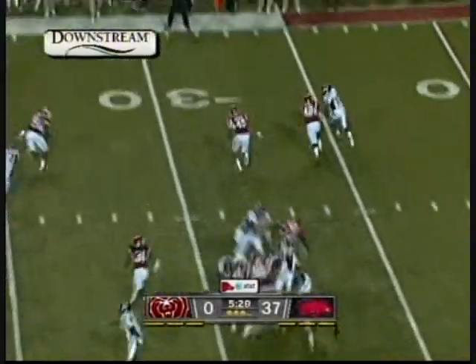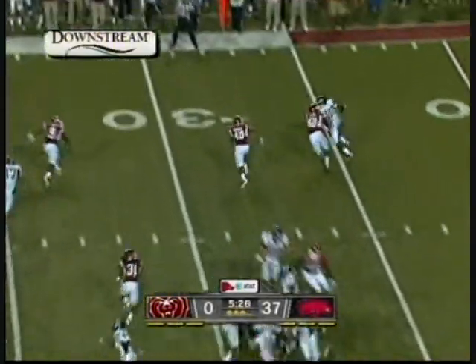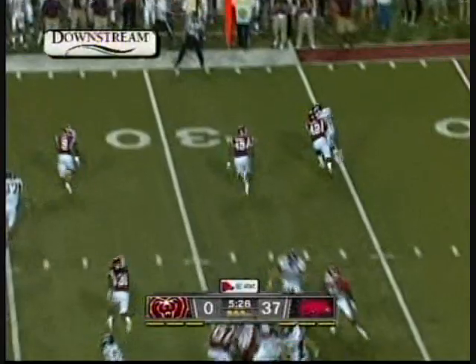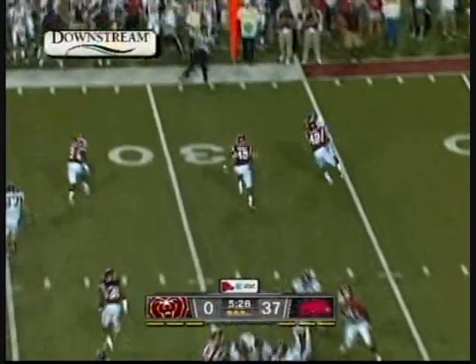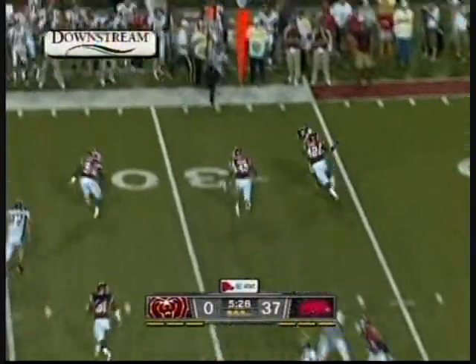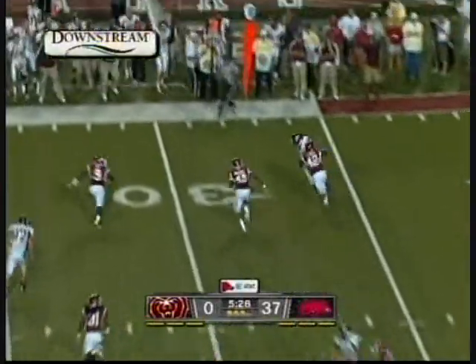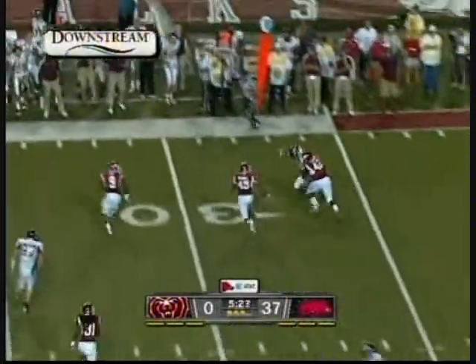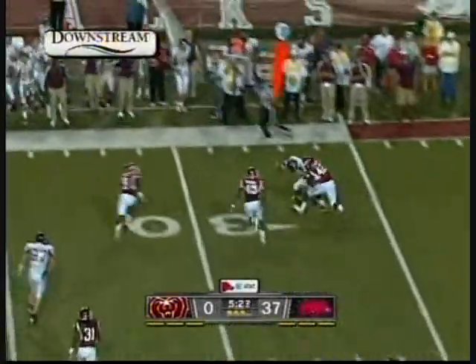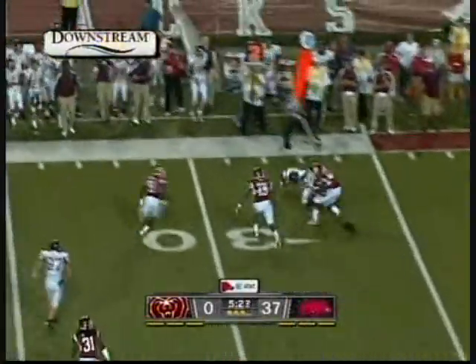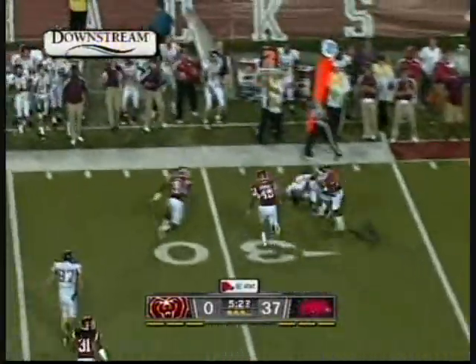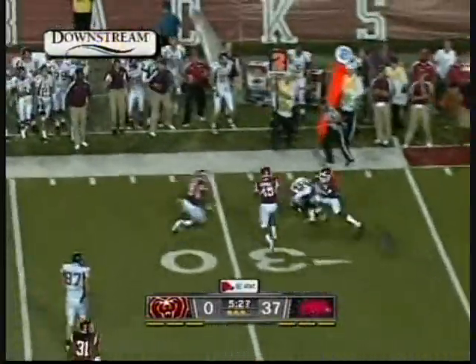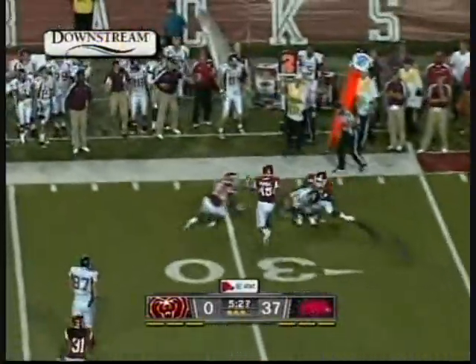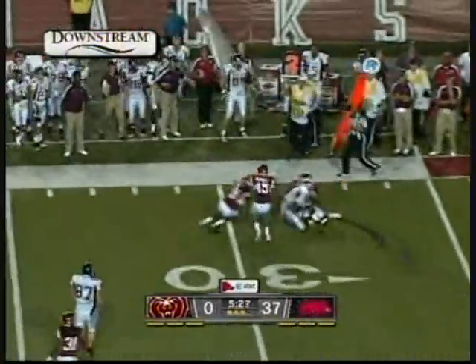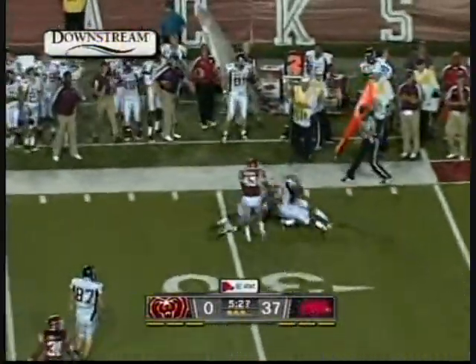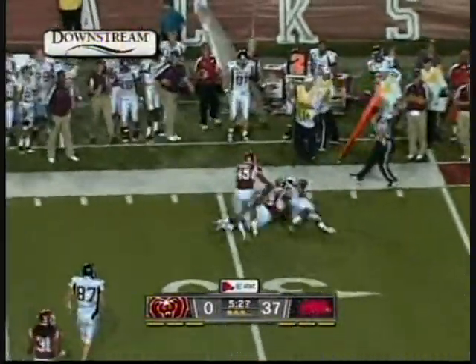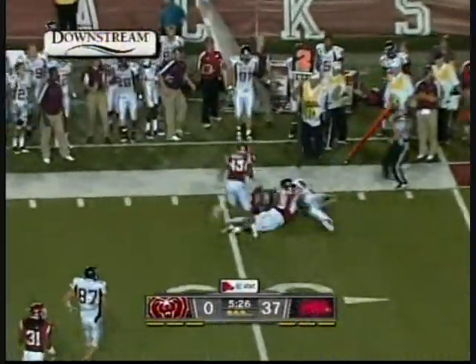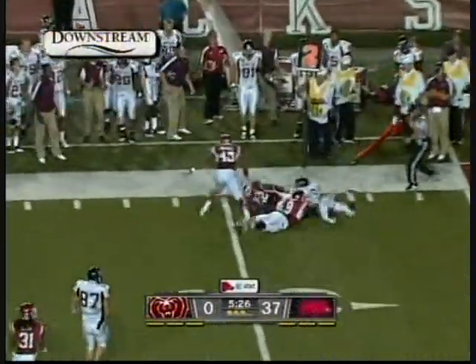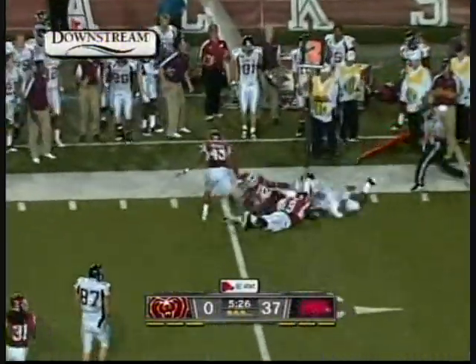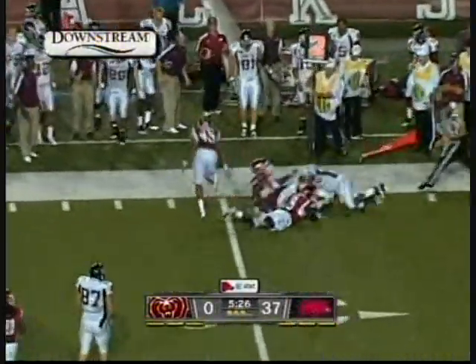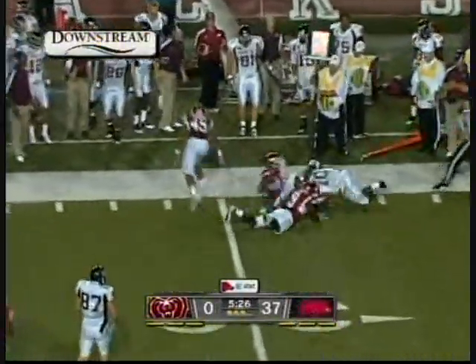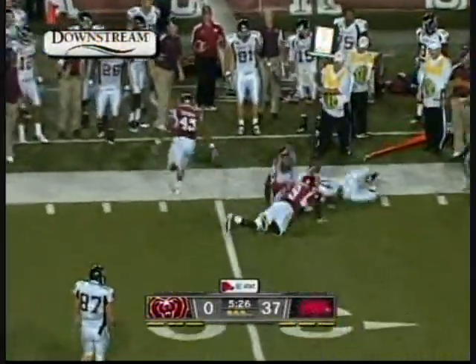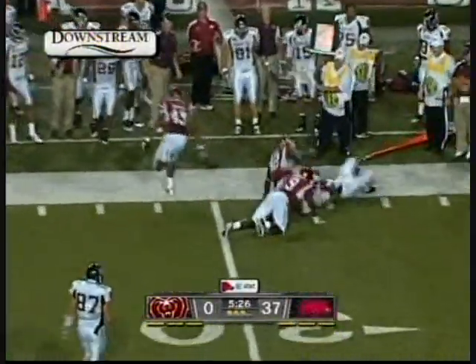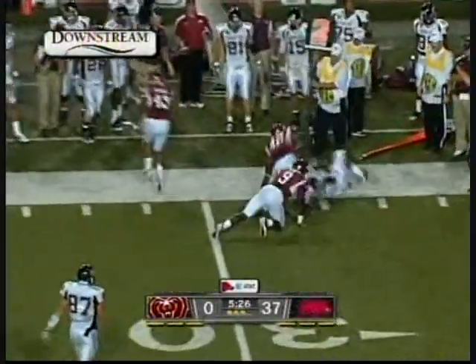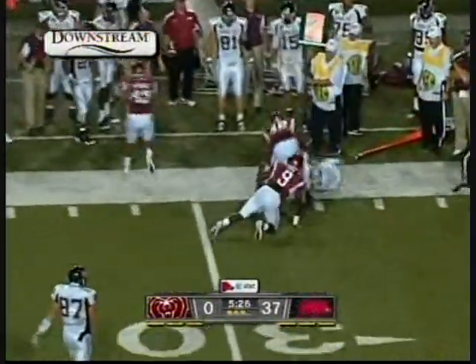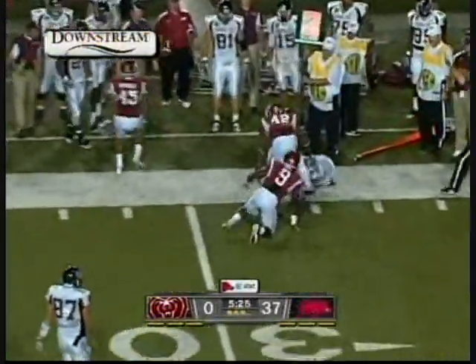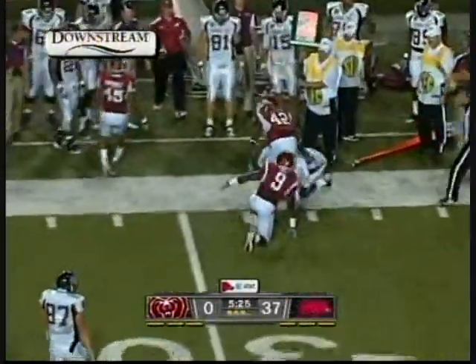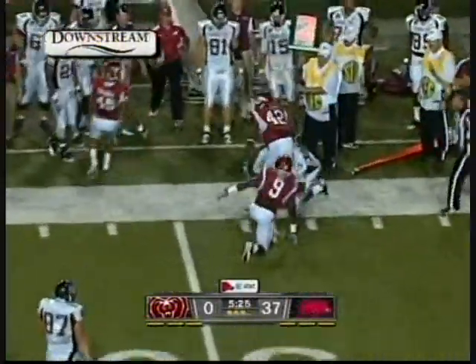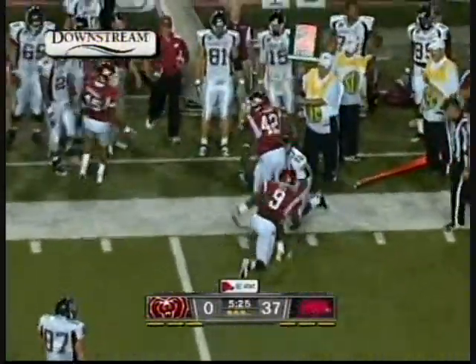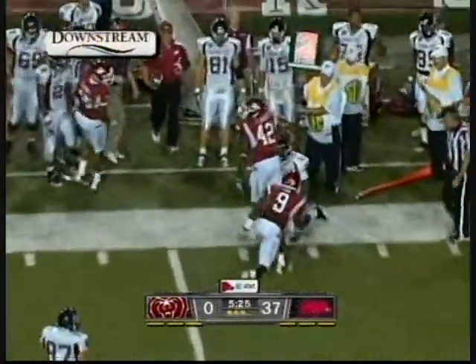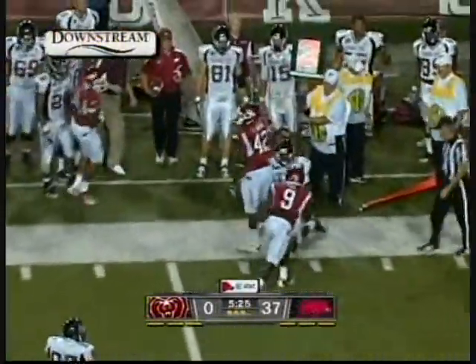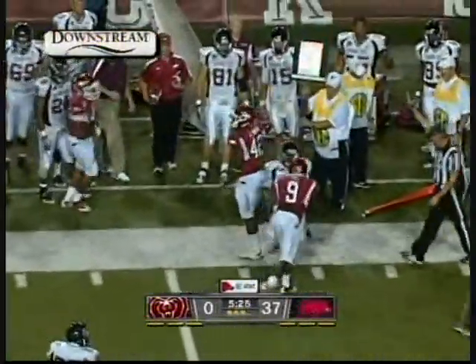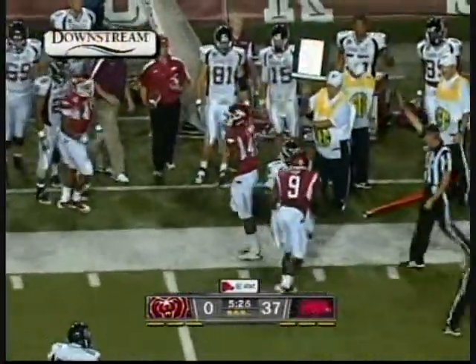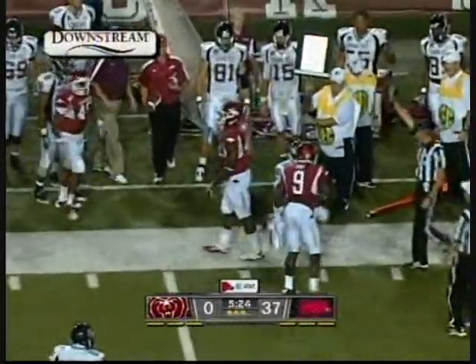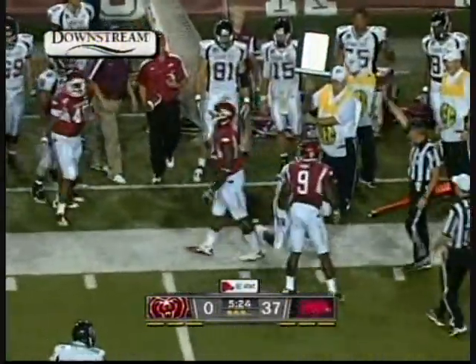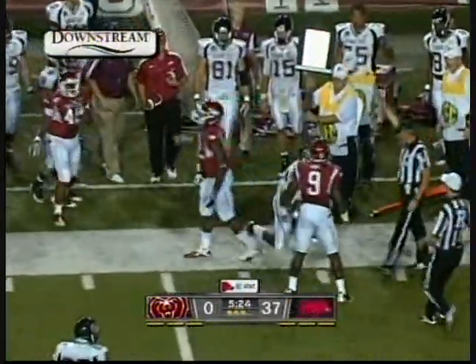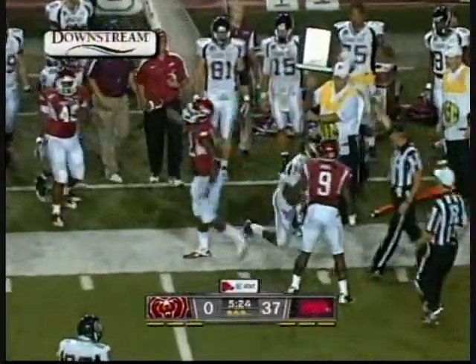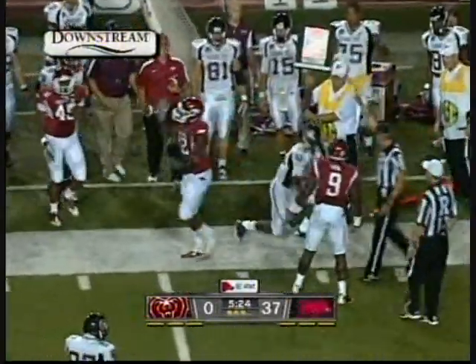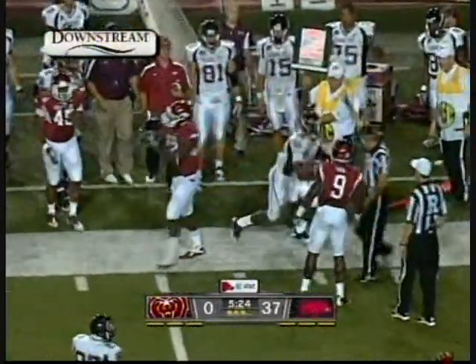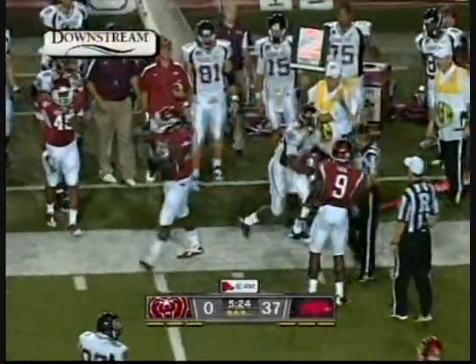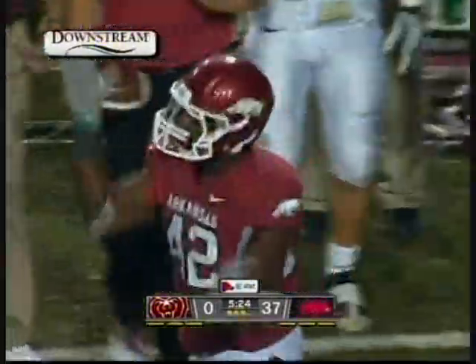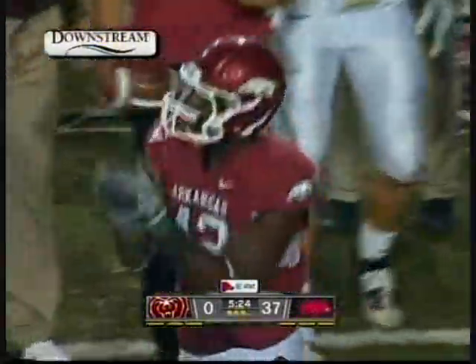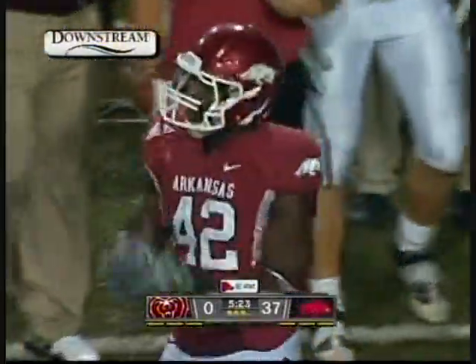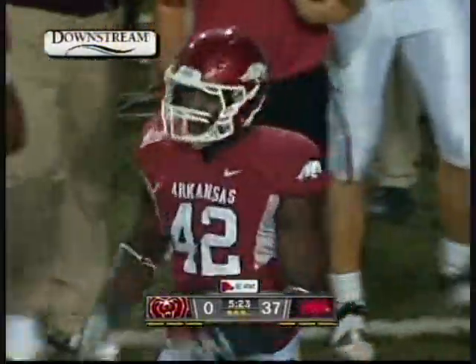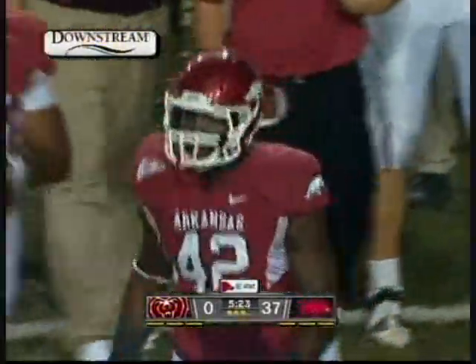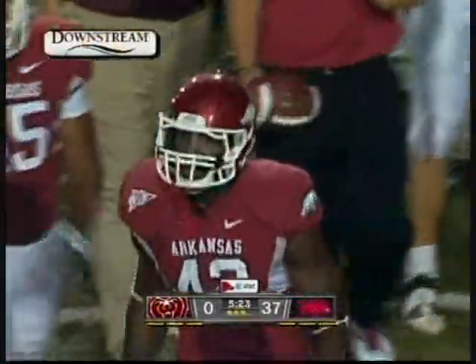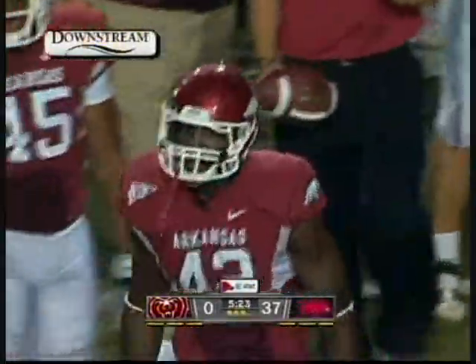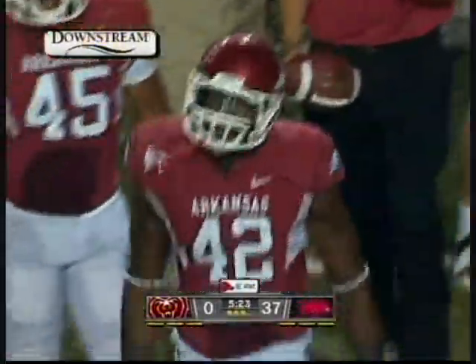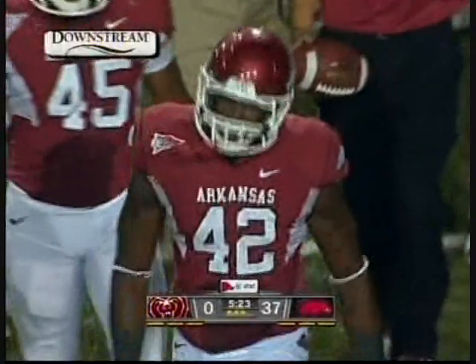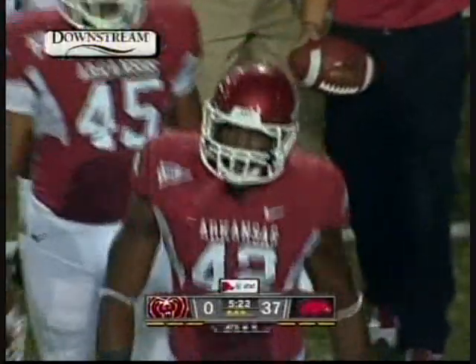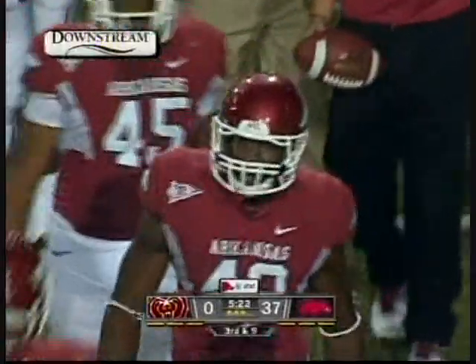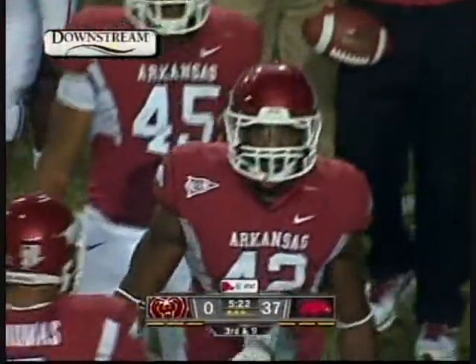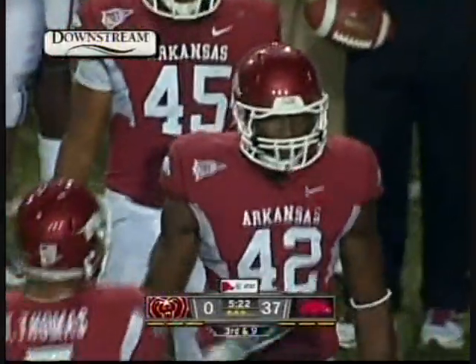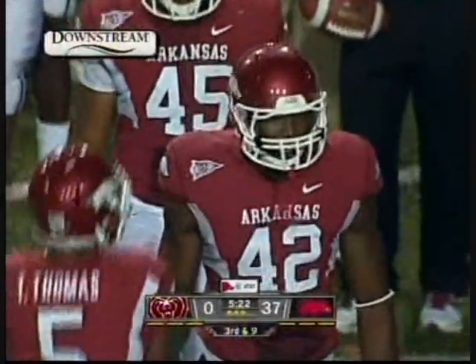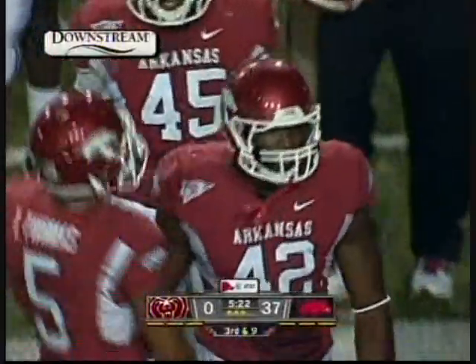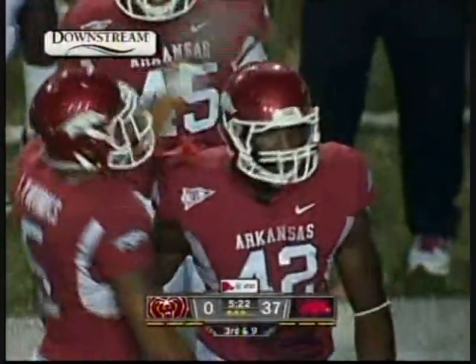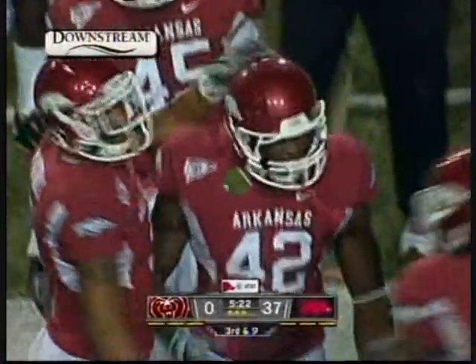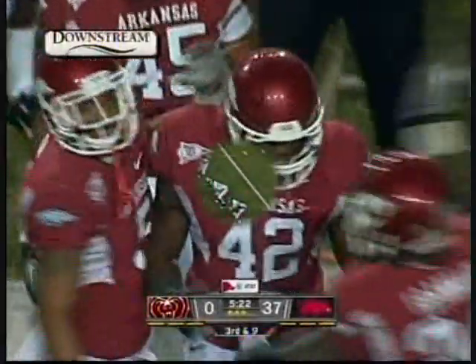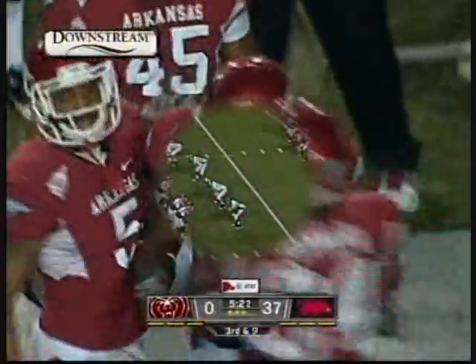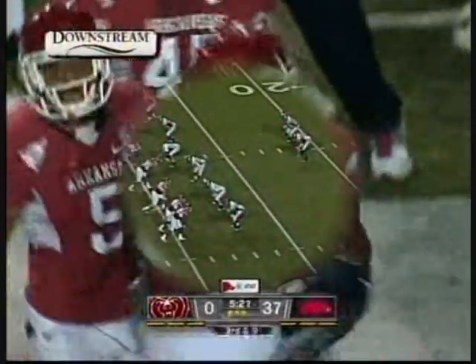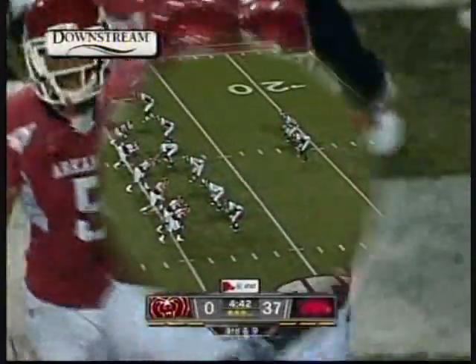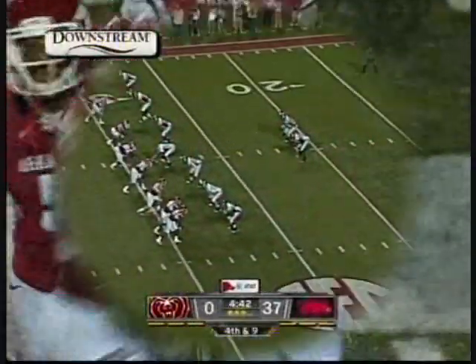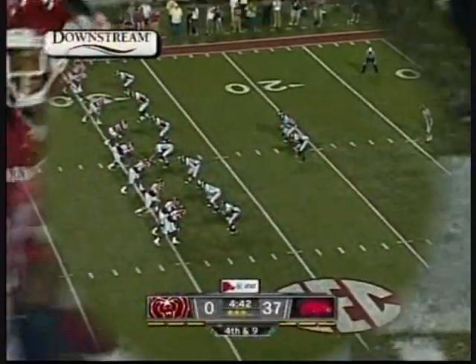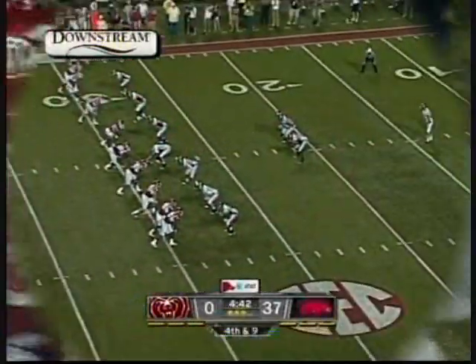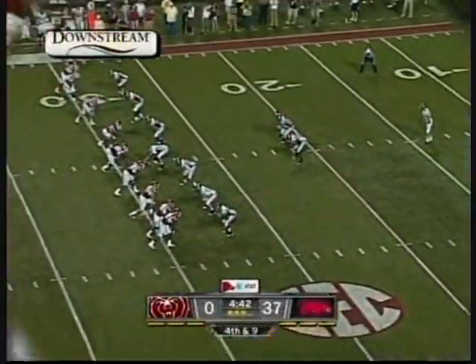A fake by Harris, he'll keep it, but the Hogs were not fooled. Chris Smith wrestling down.